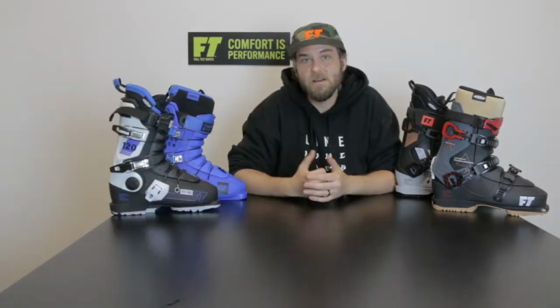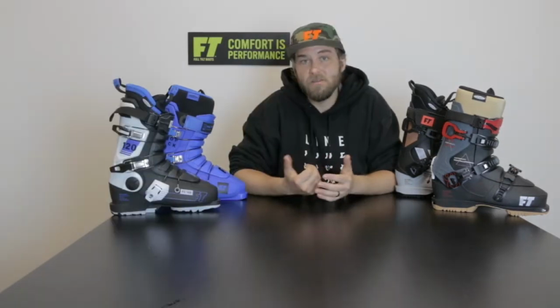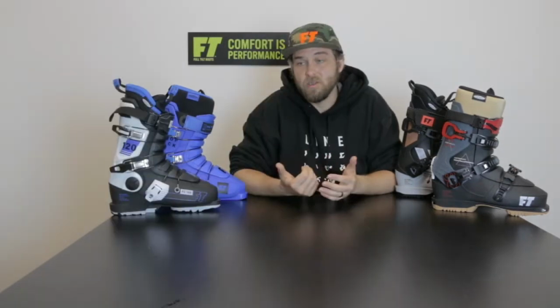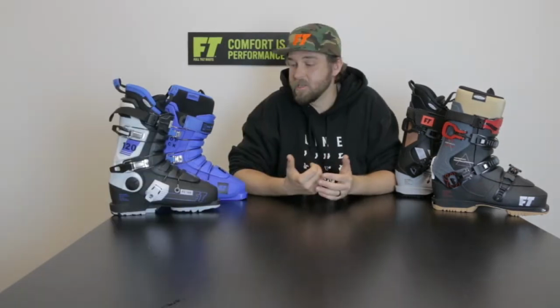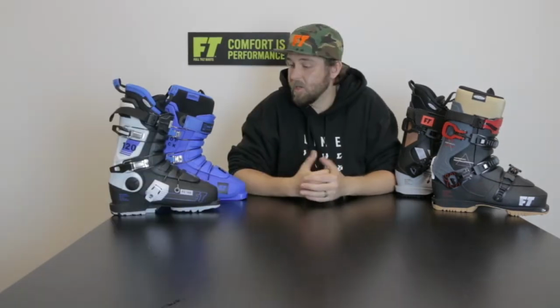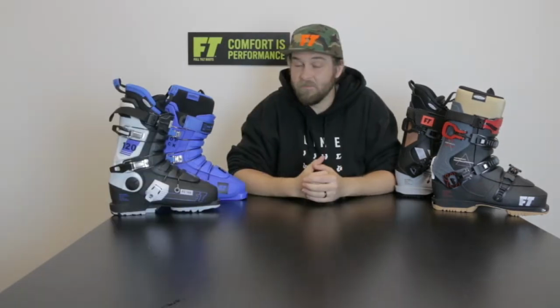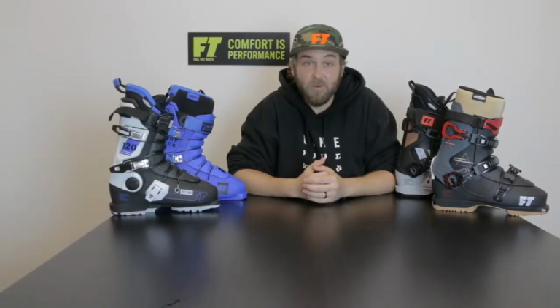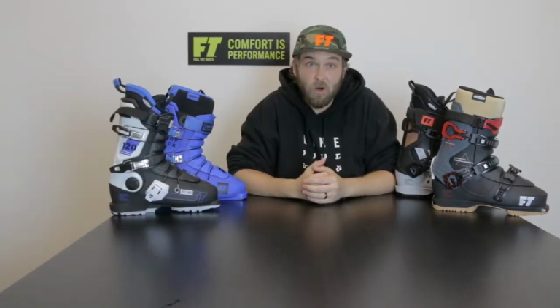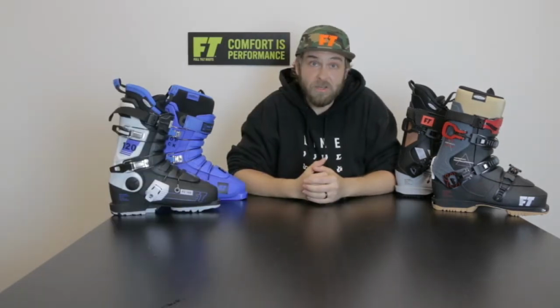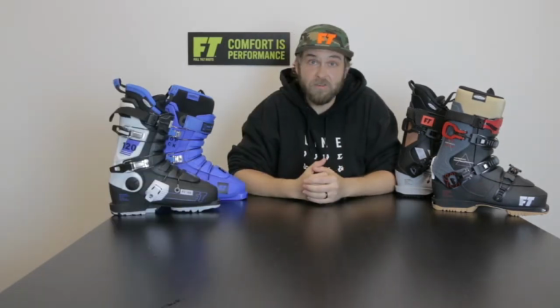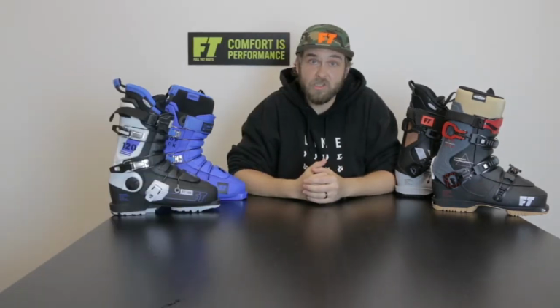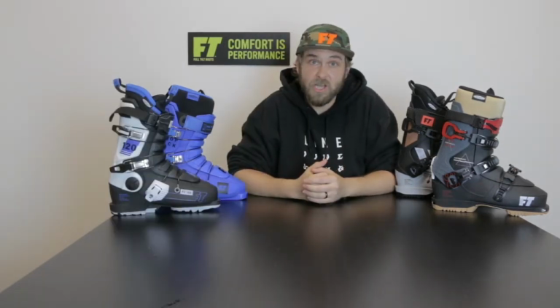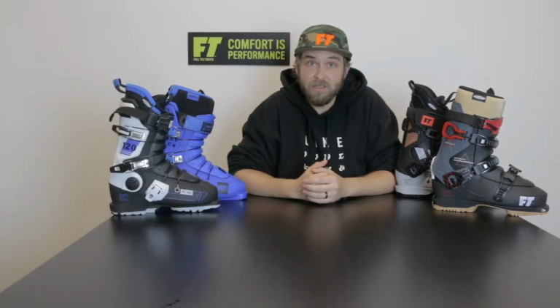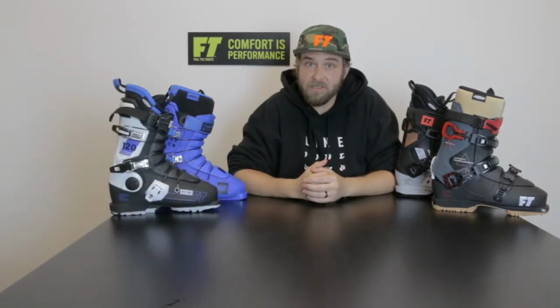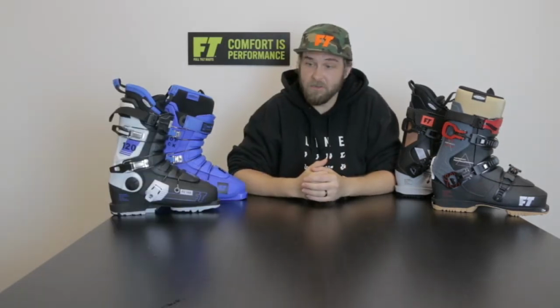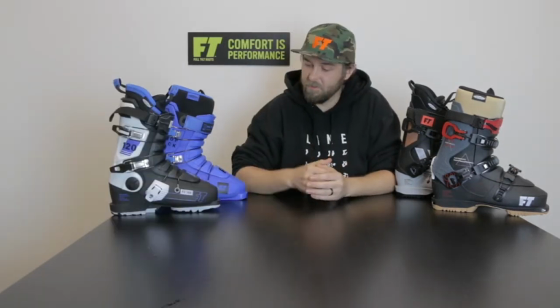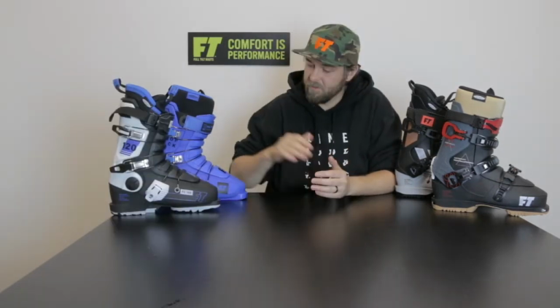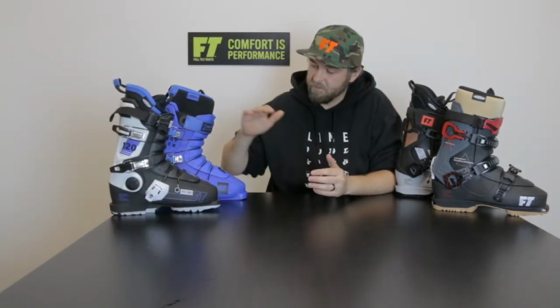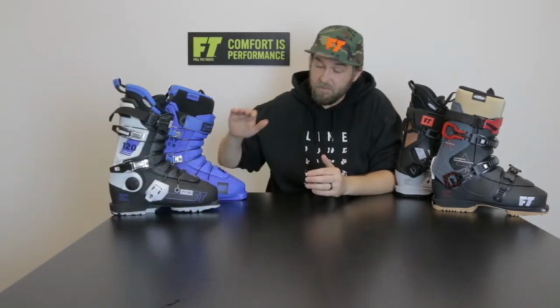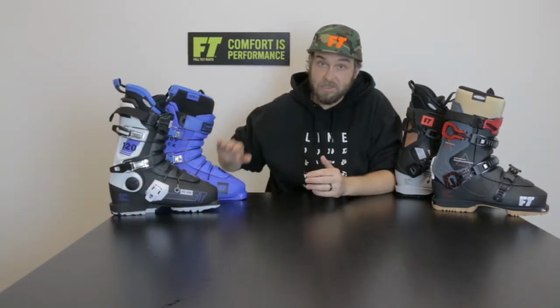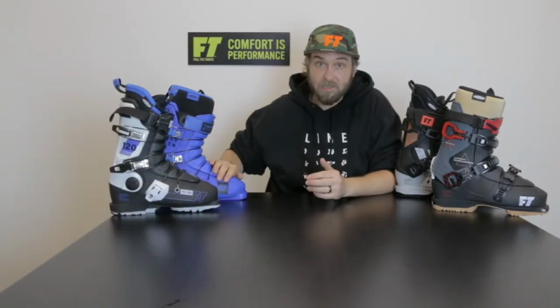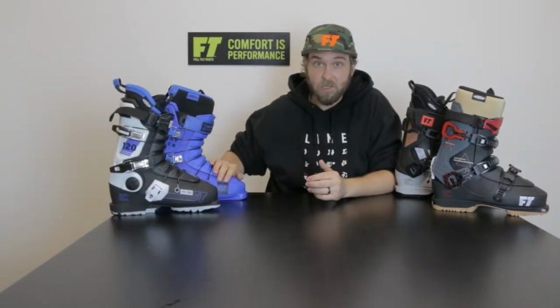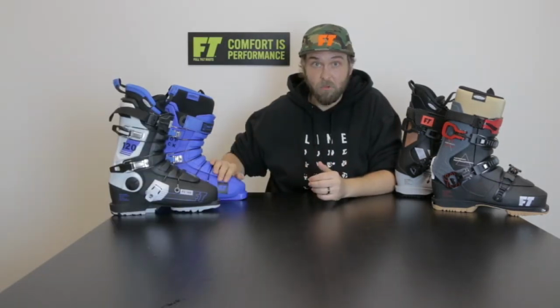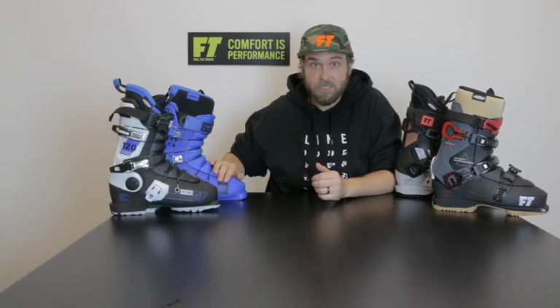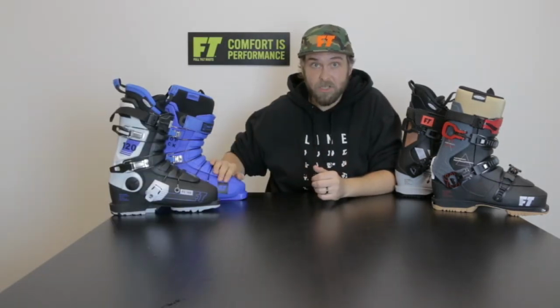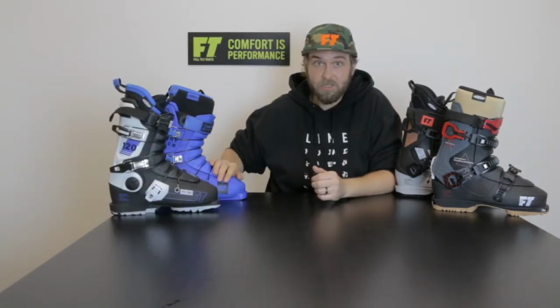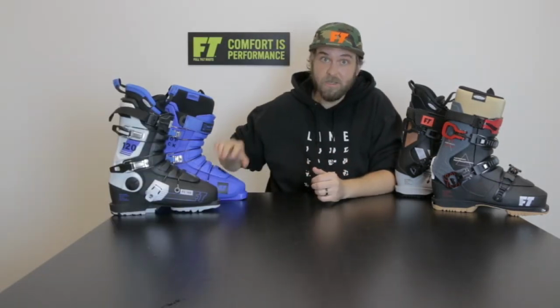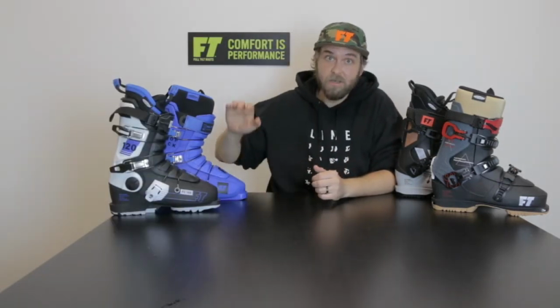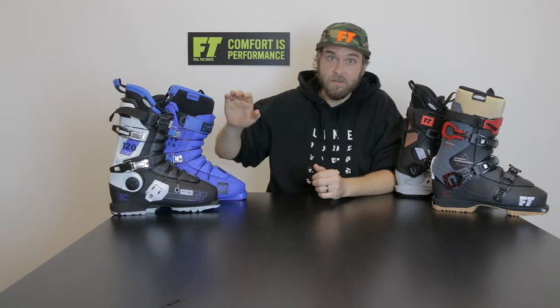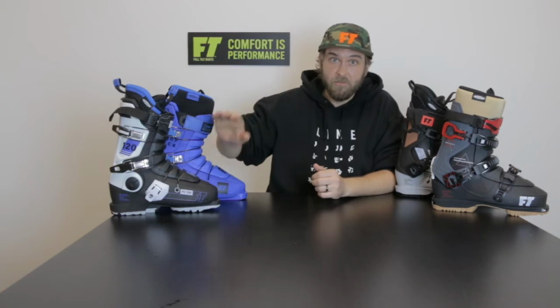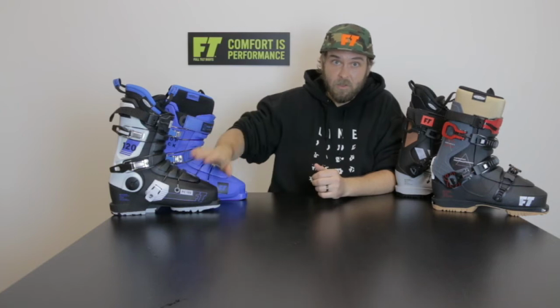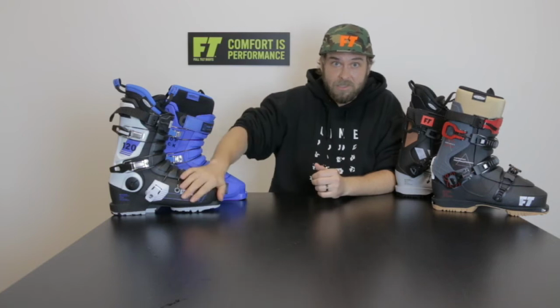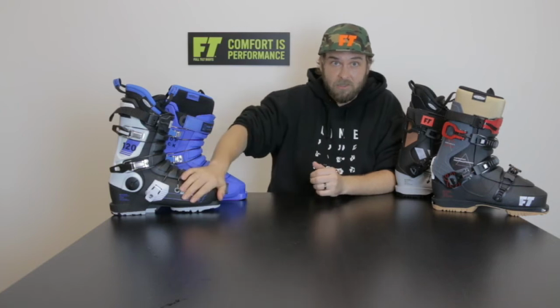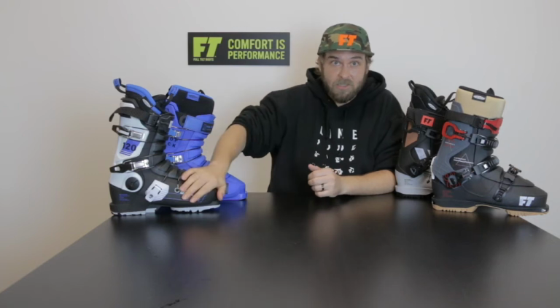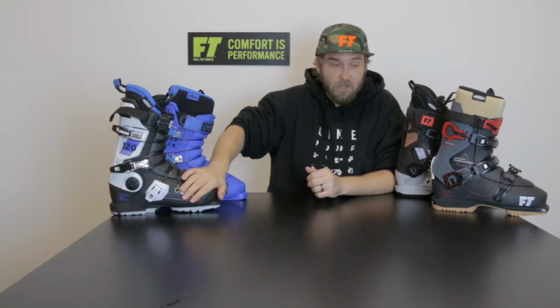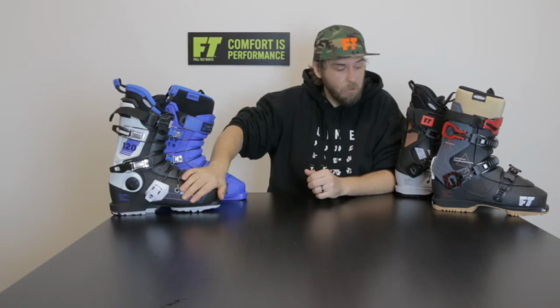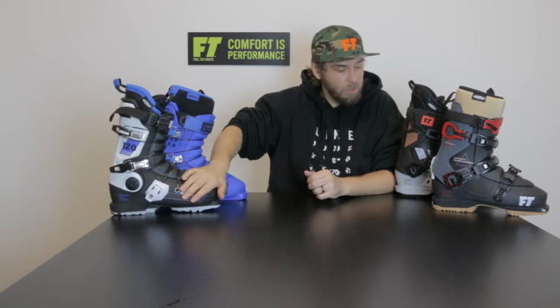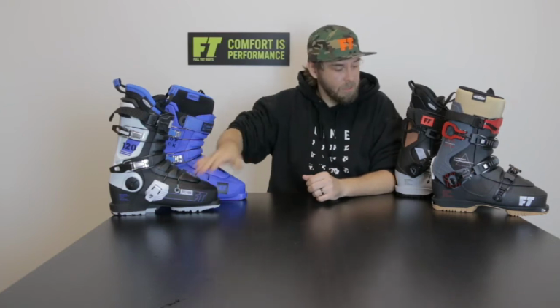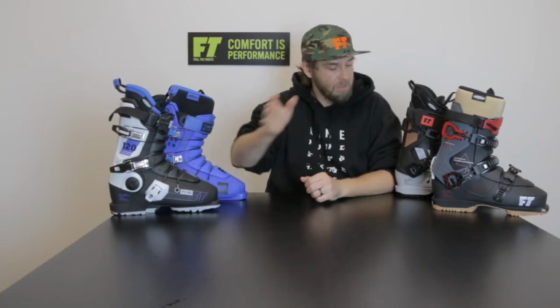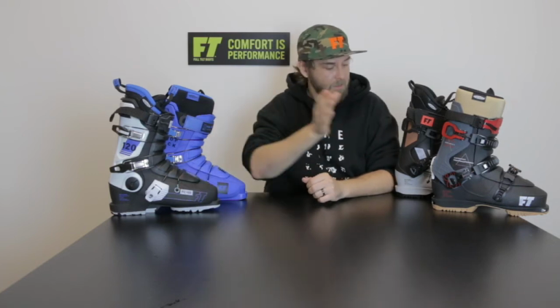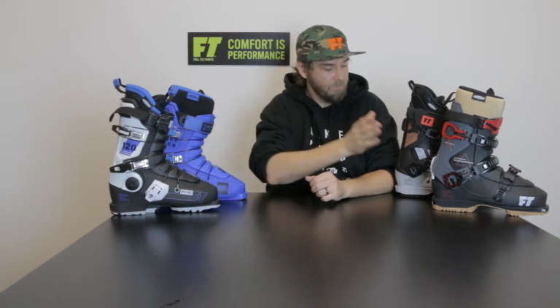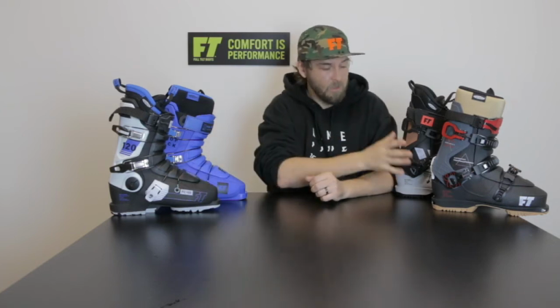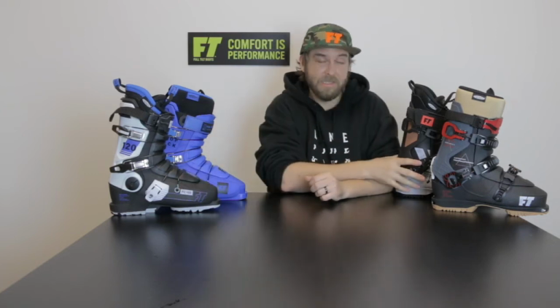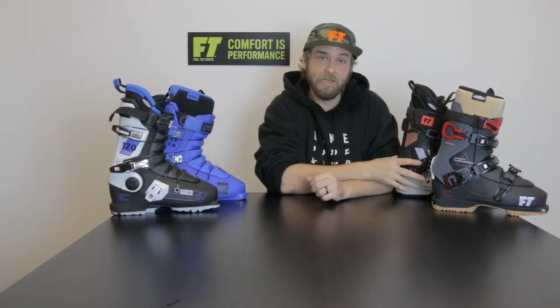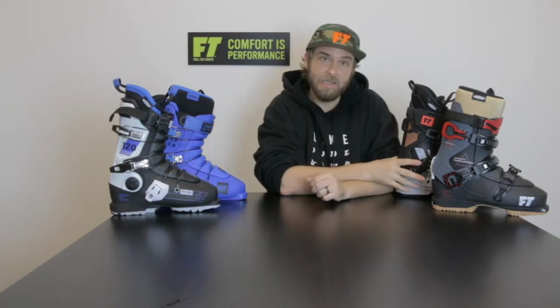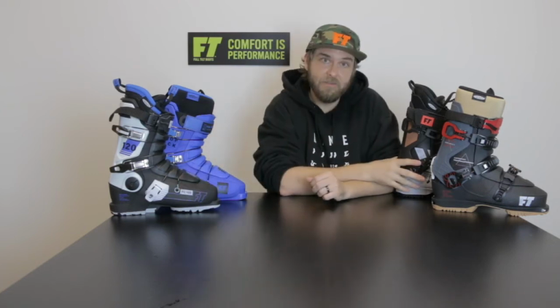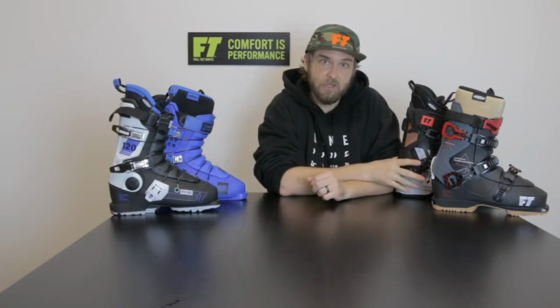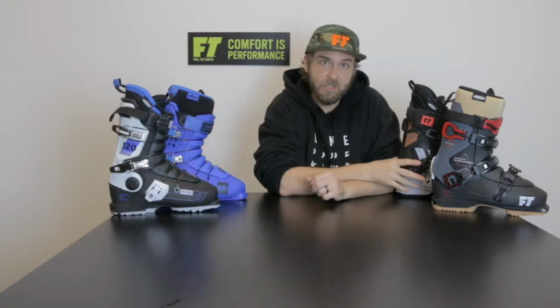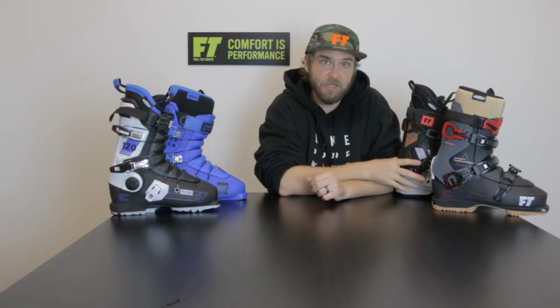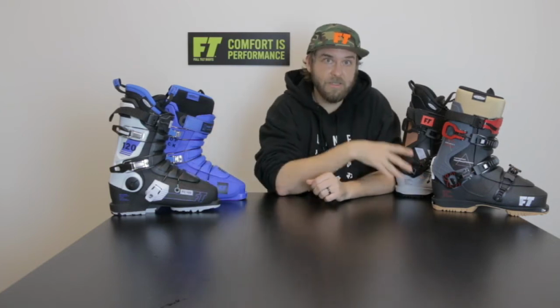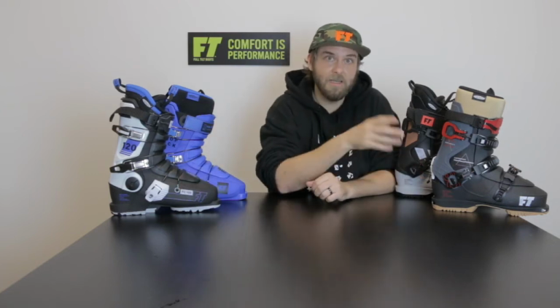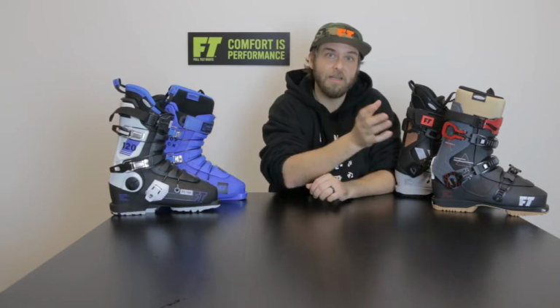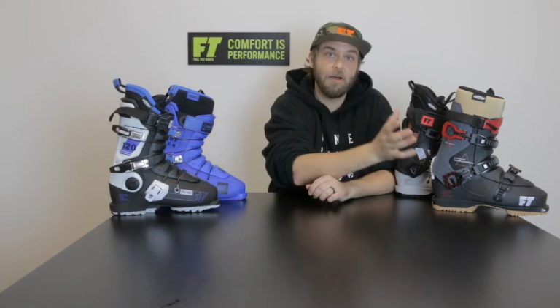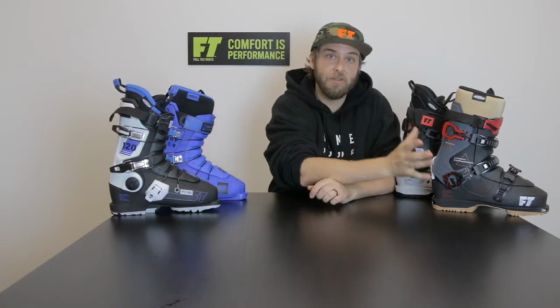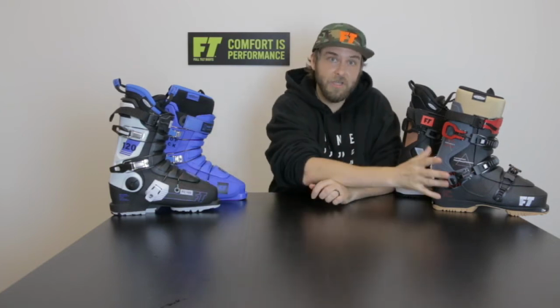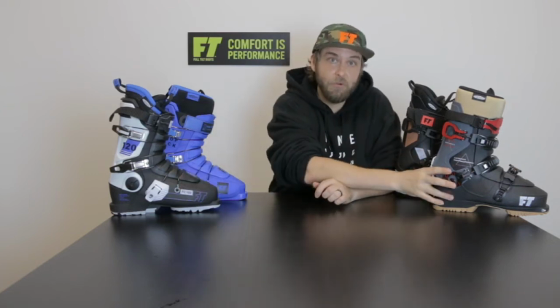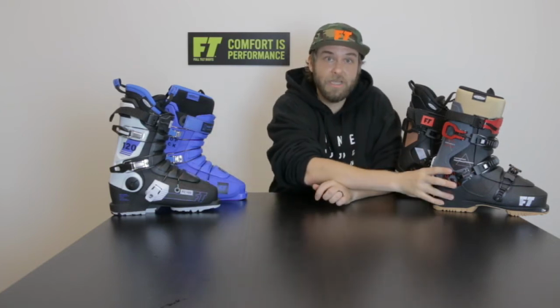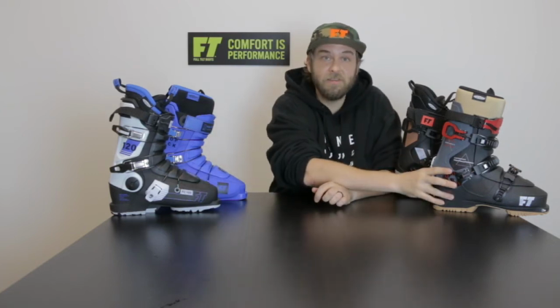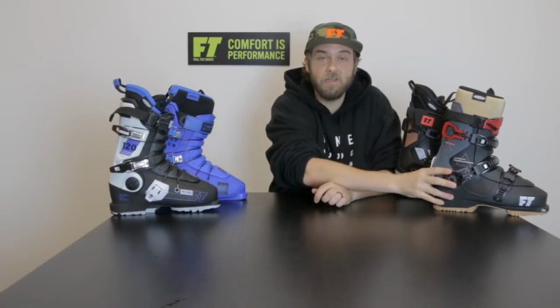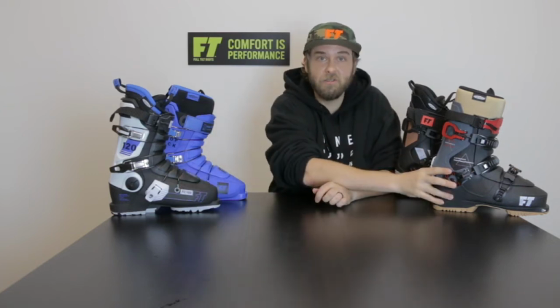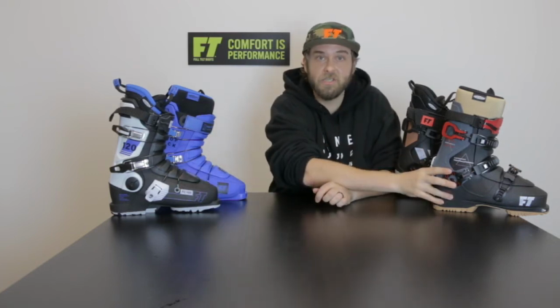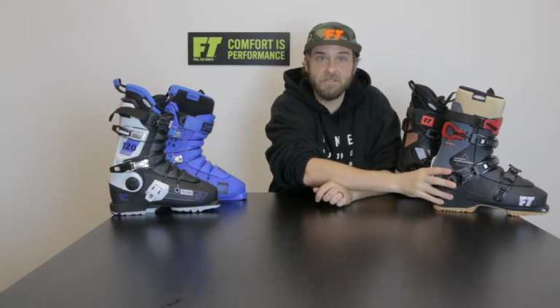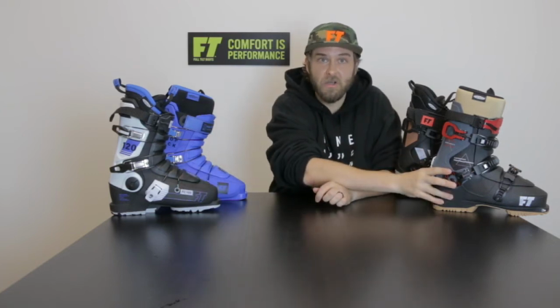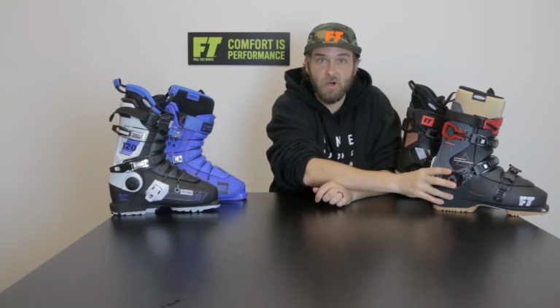Full Tilt have four different shells. We've got the Full Tilt Original, the Full Tilt Soul, Full Tilt Evolution, and now the new Evolution Tor.